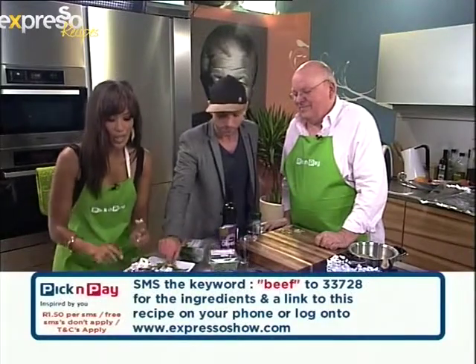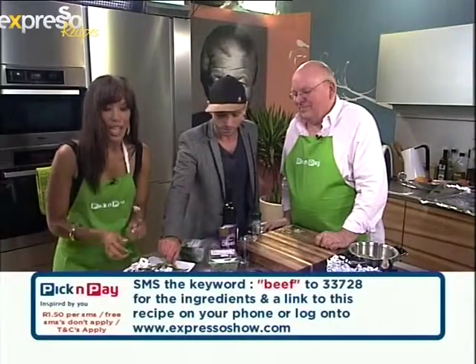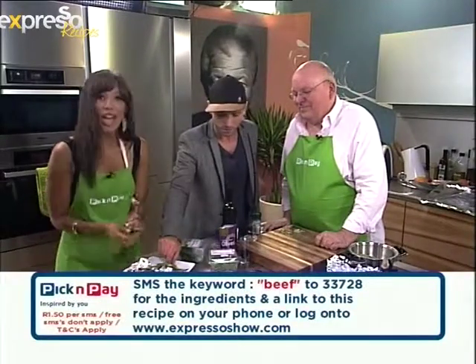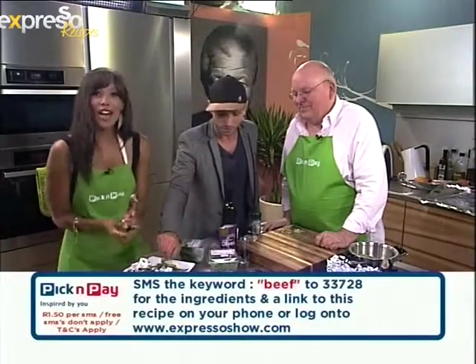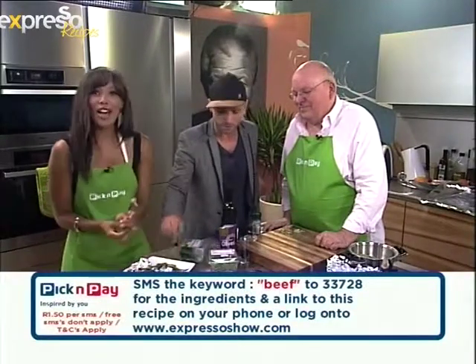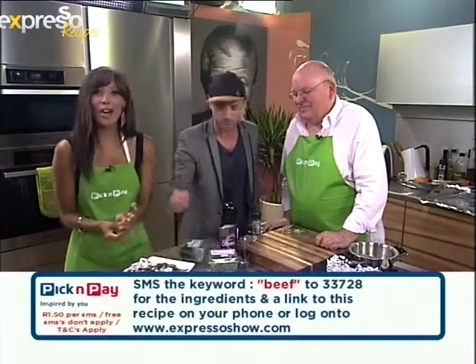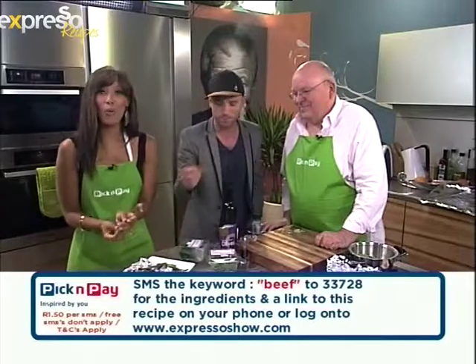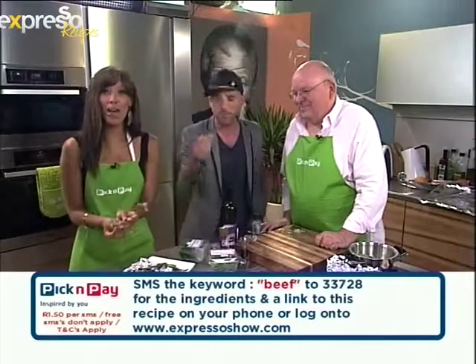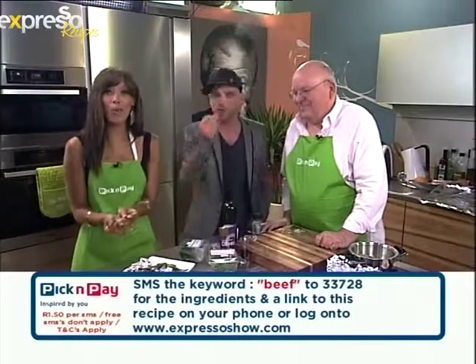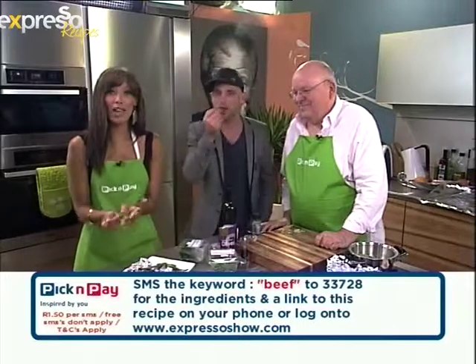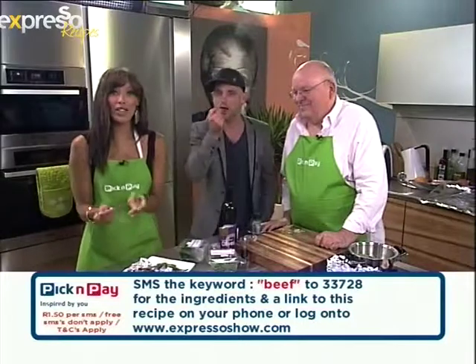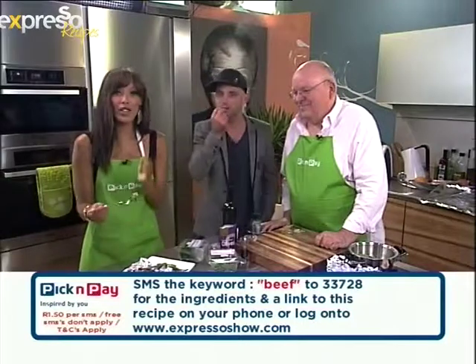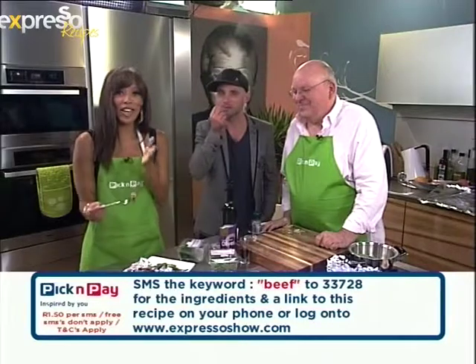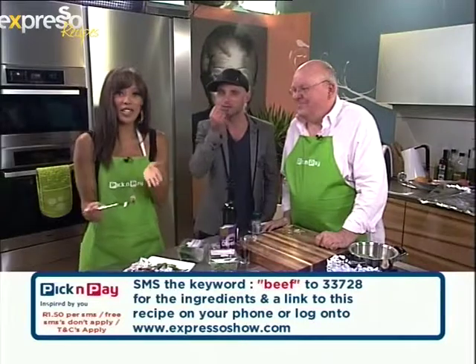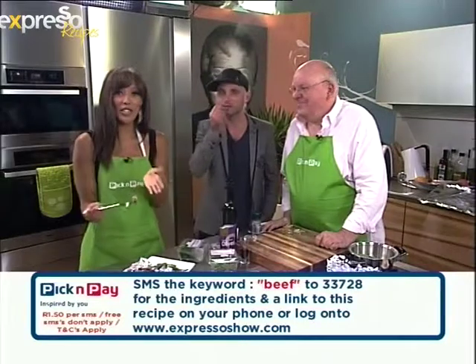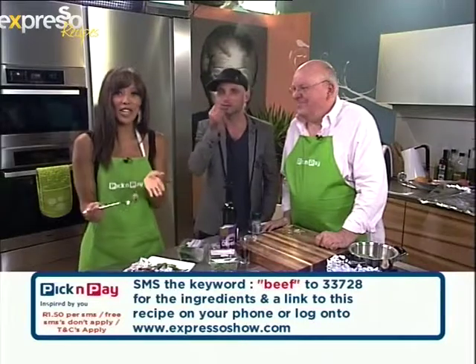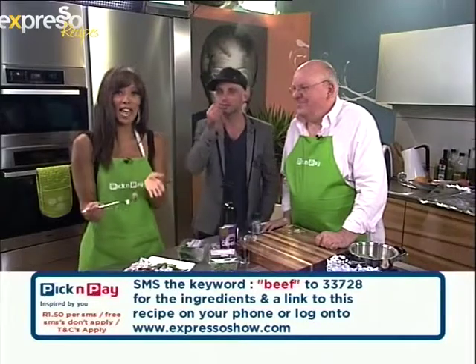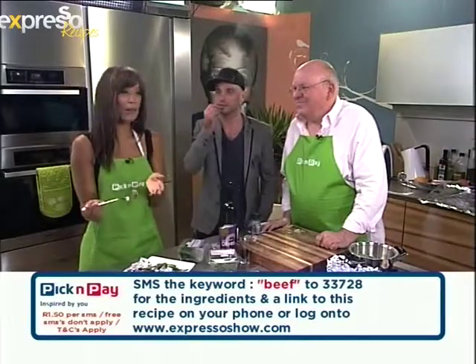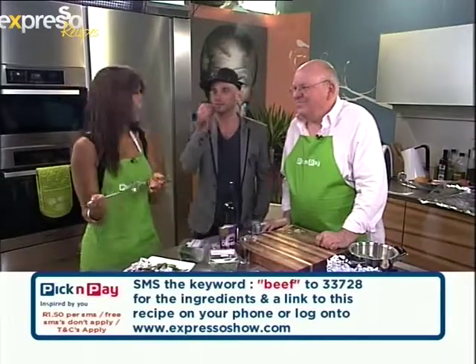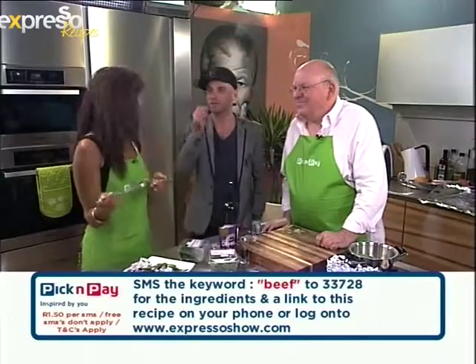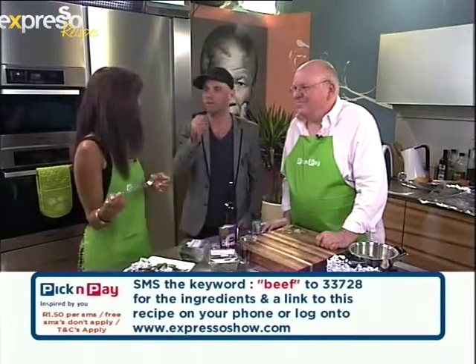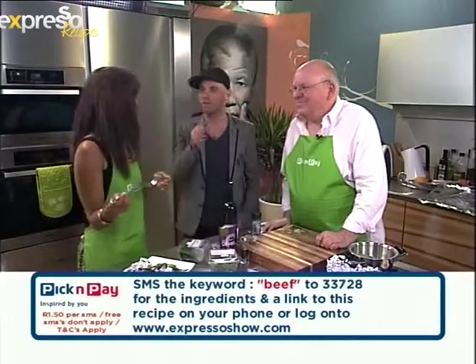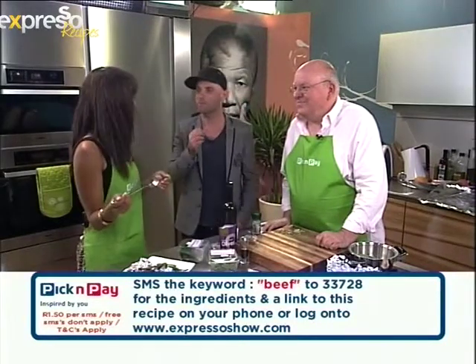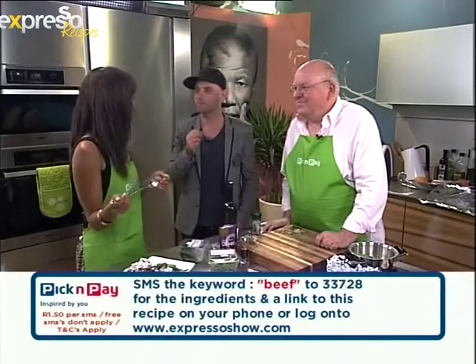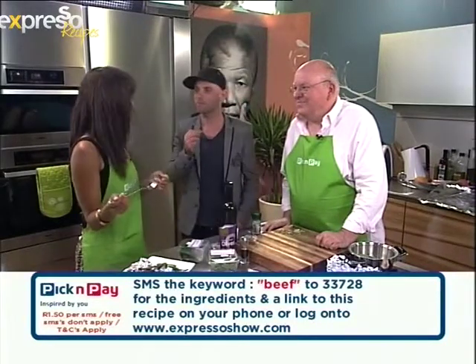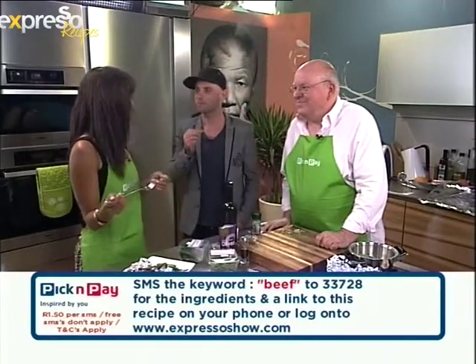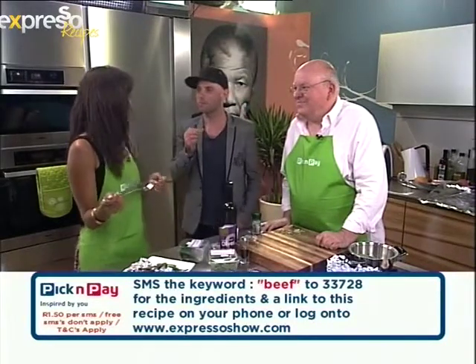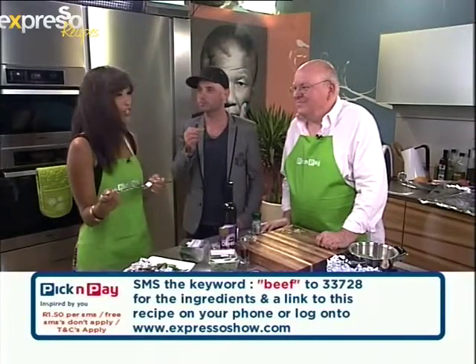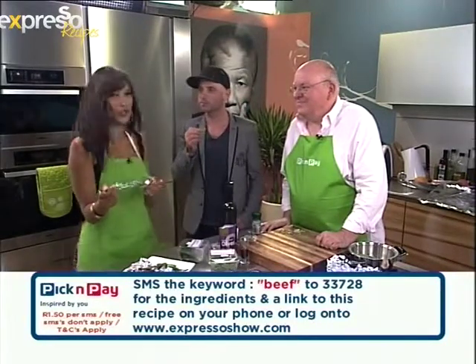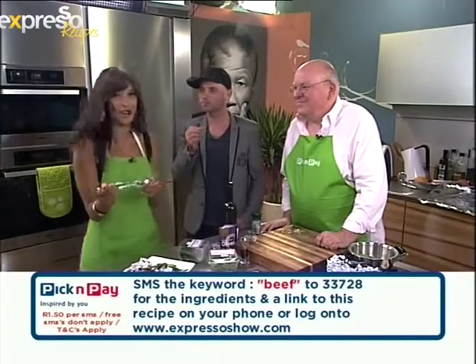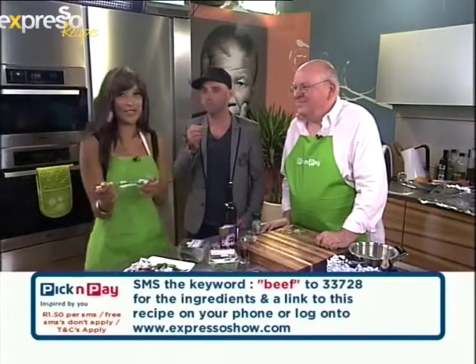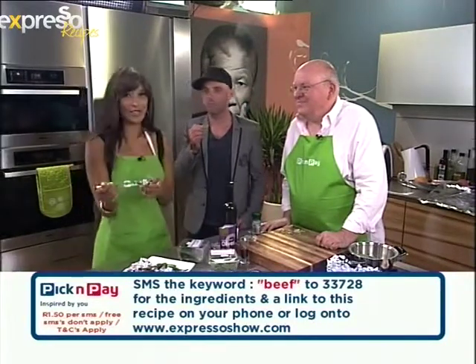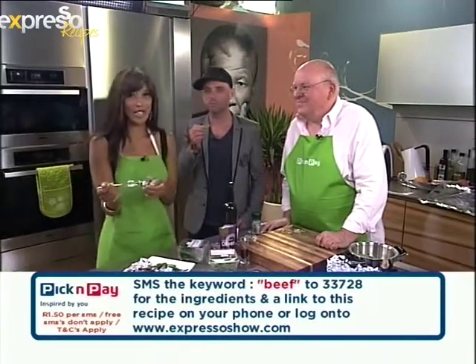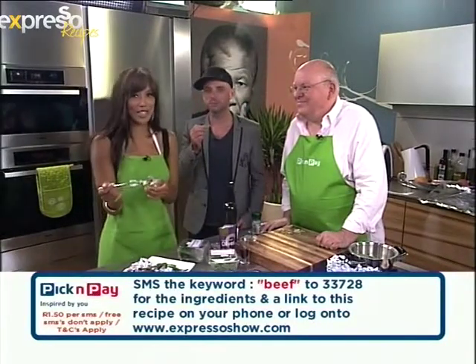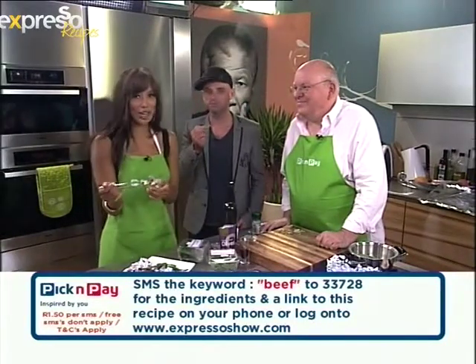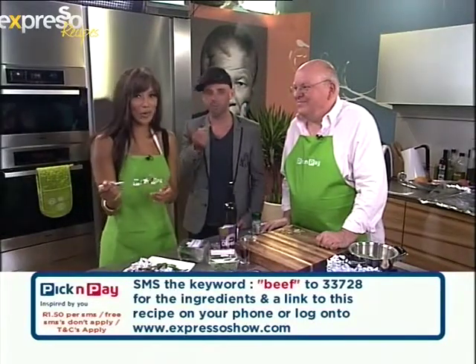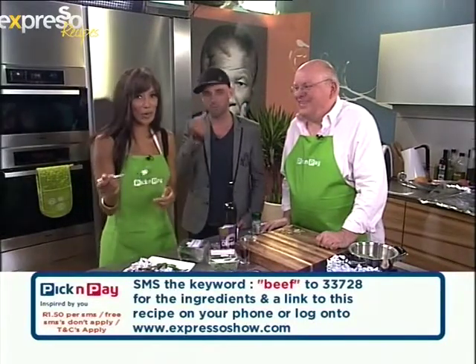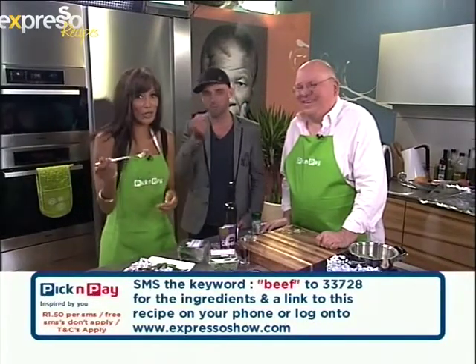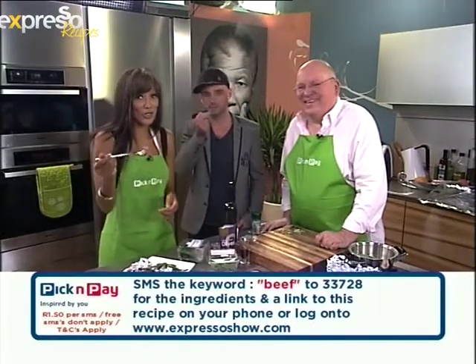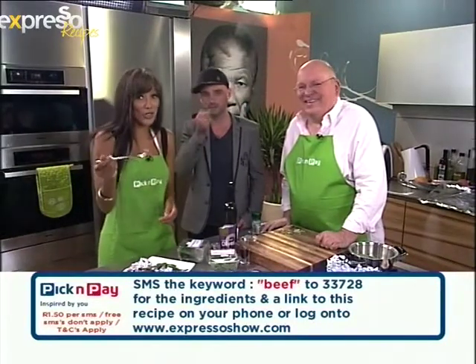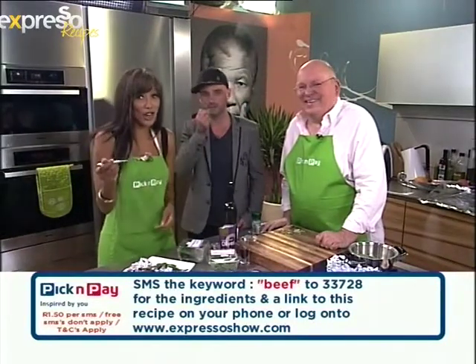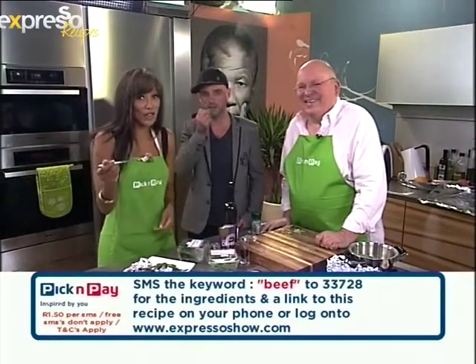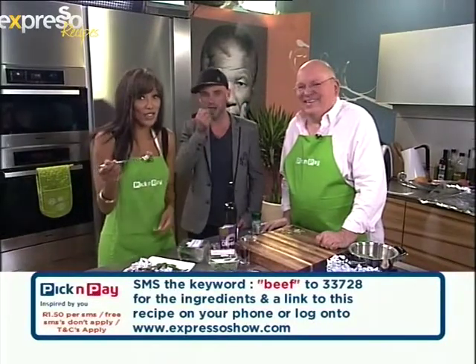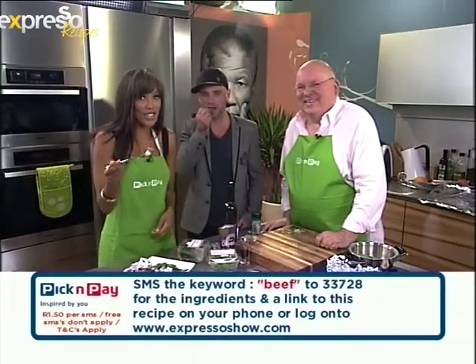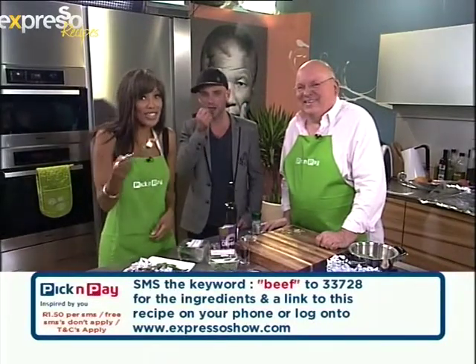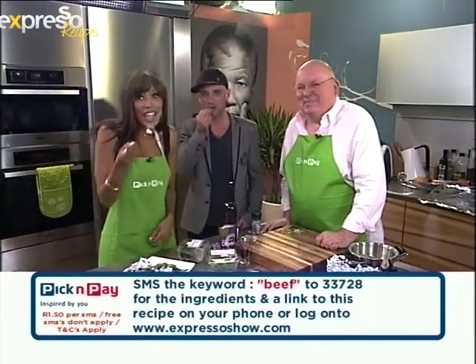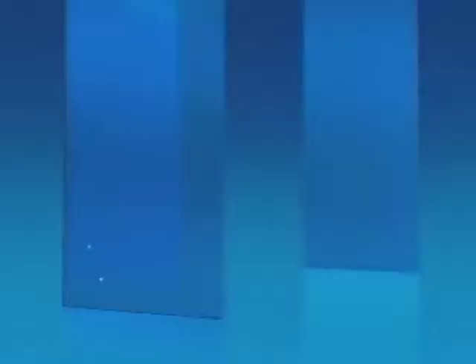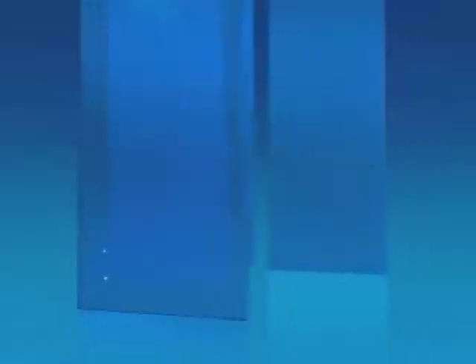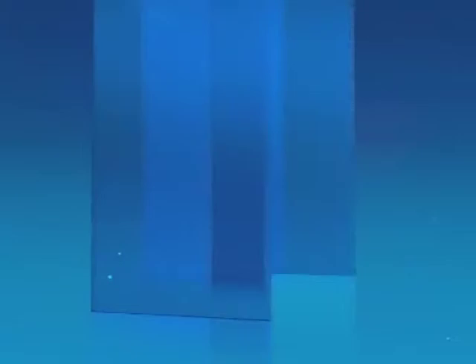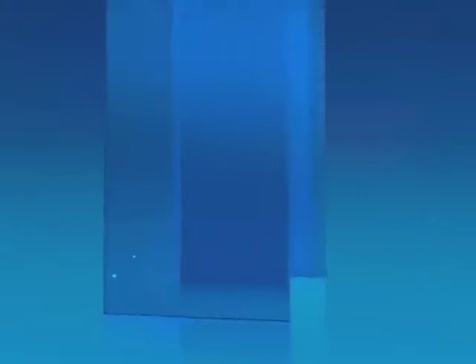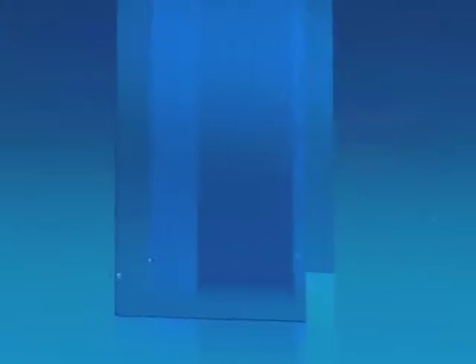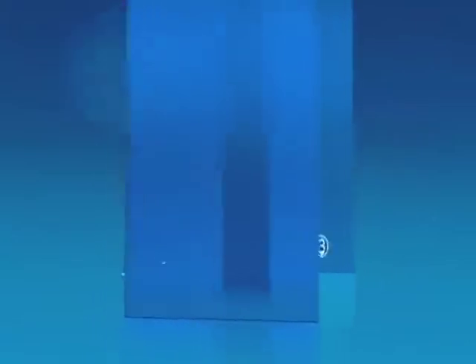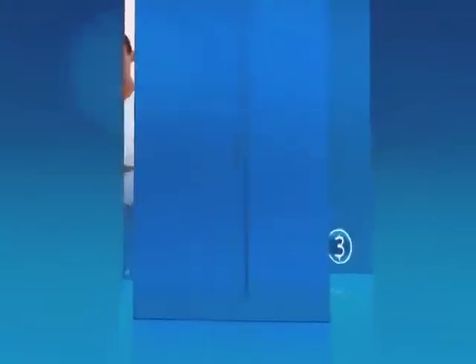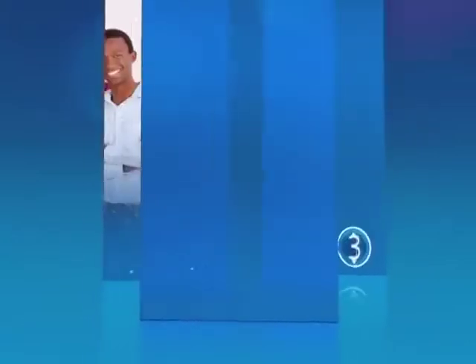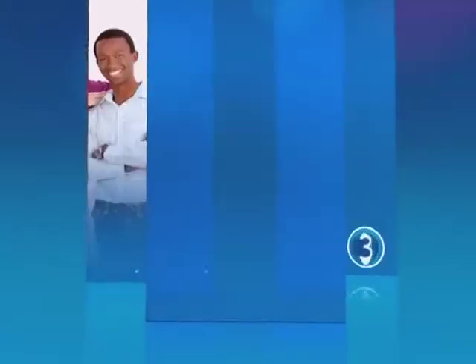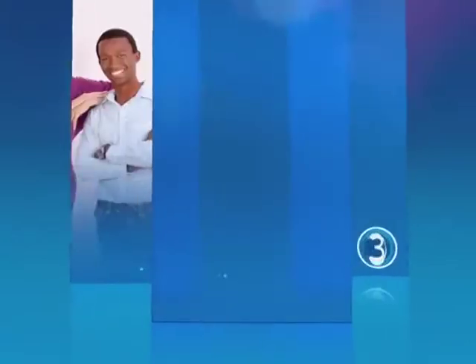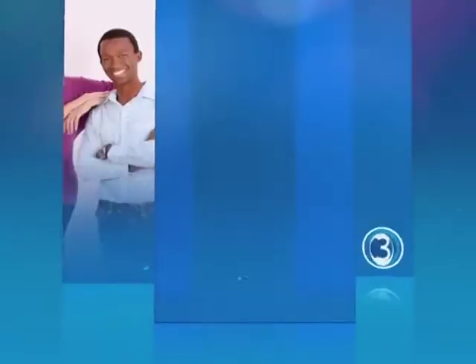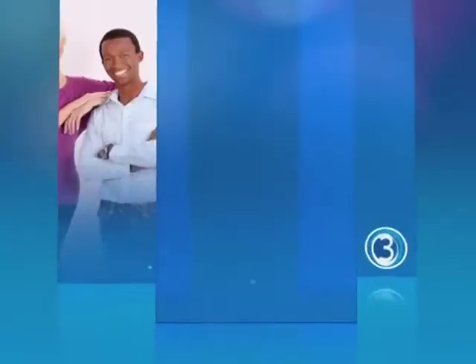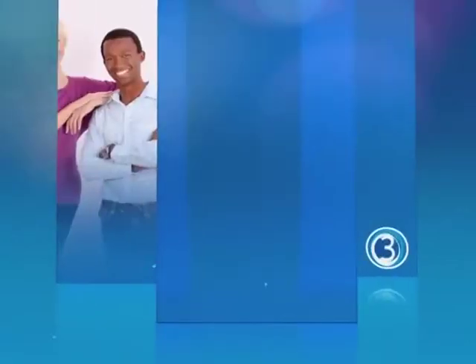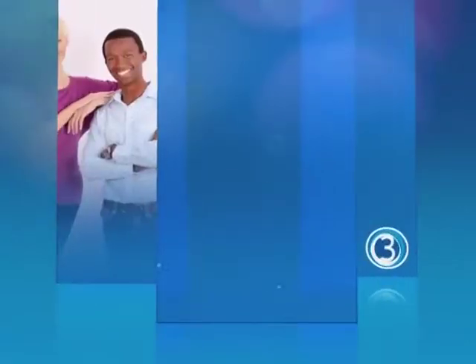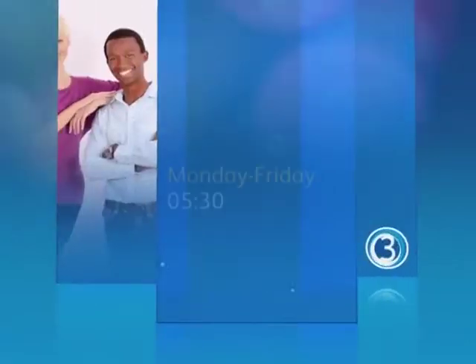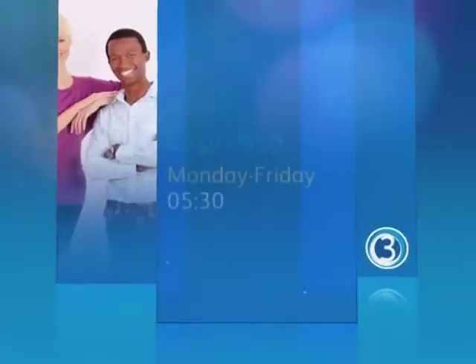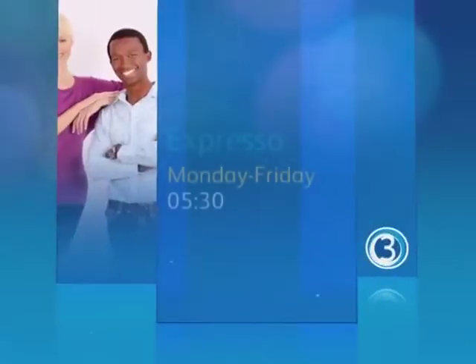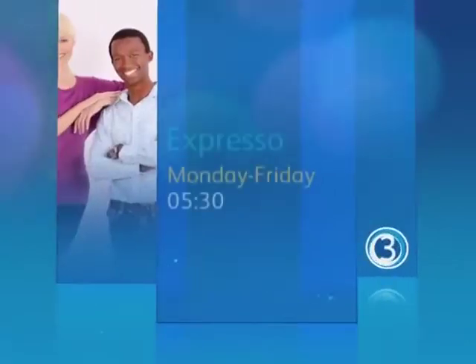While you guys go to an ad break I think we should continue eating! We'll see you right after this — stay with Expresso and SABC3.